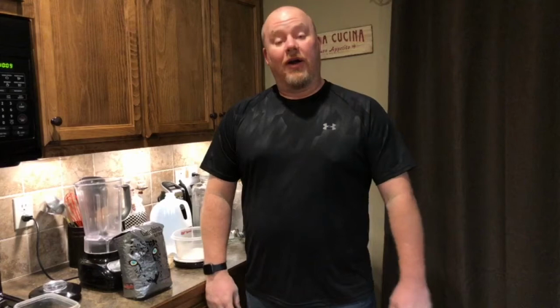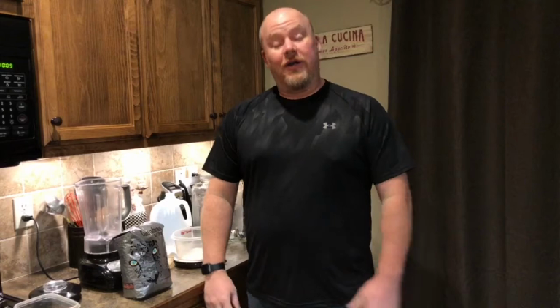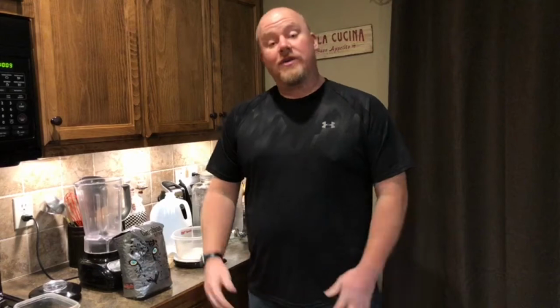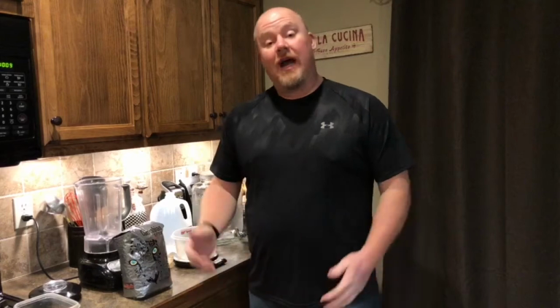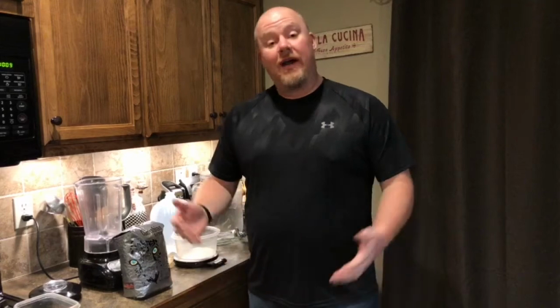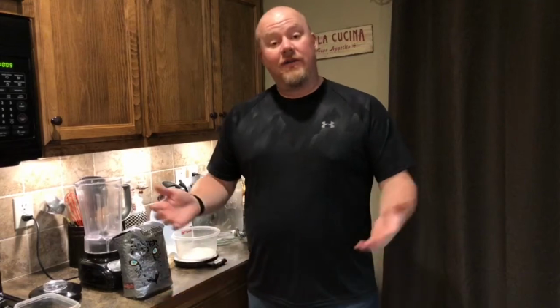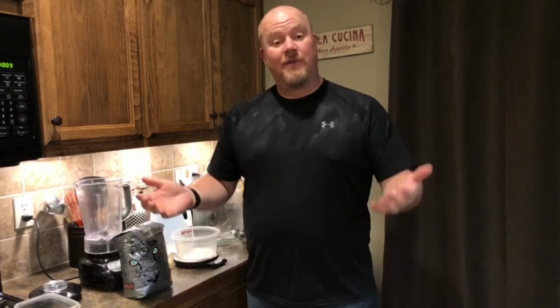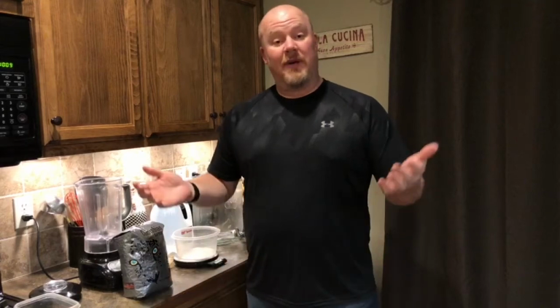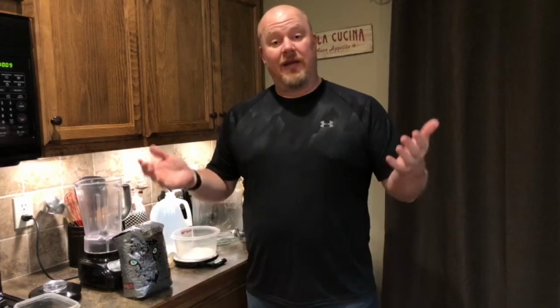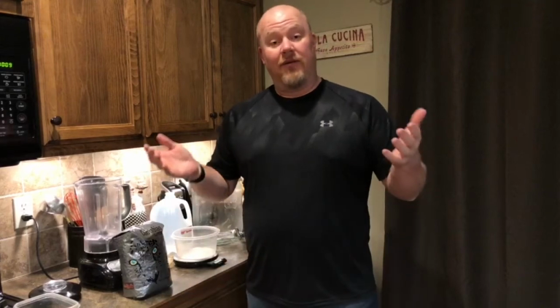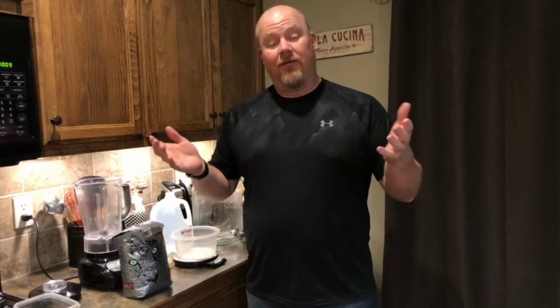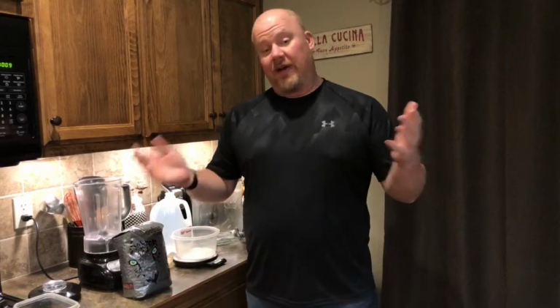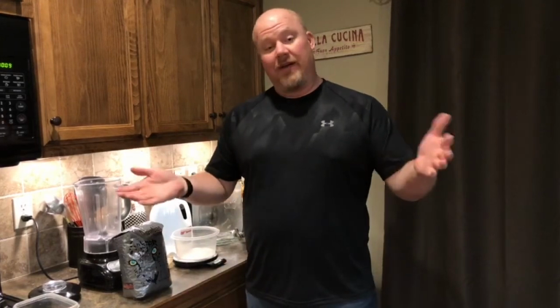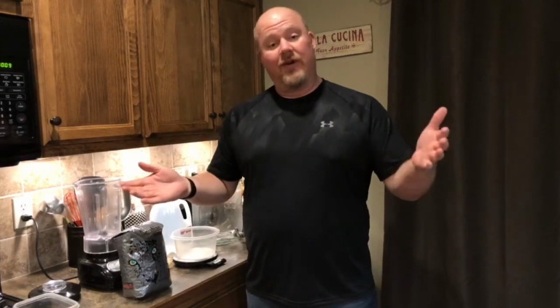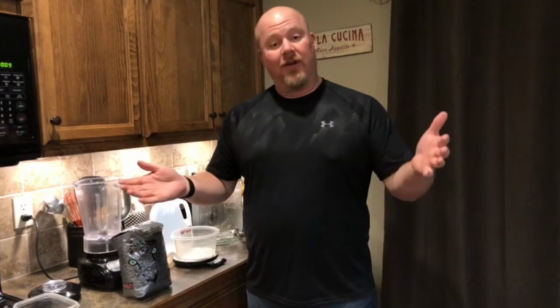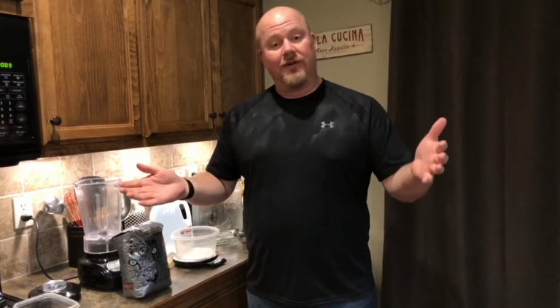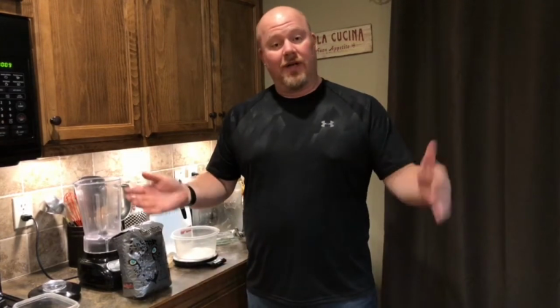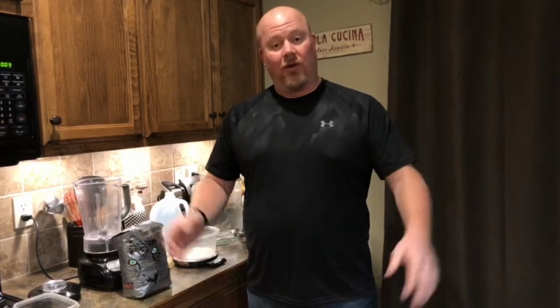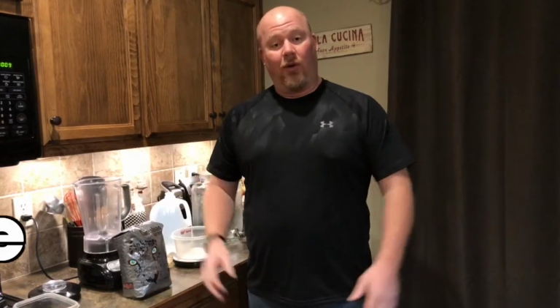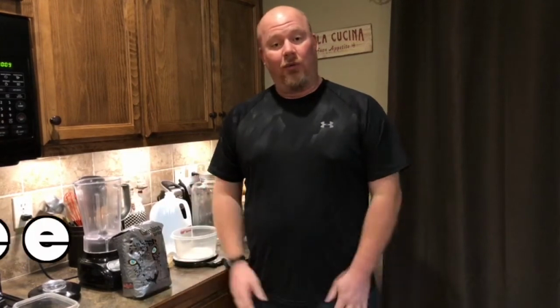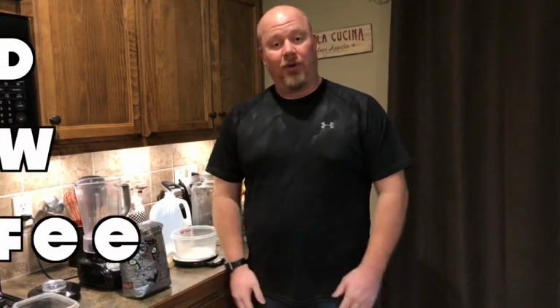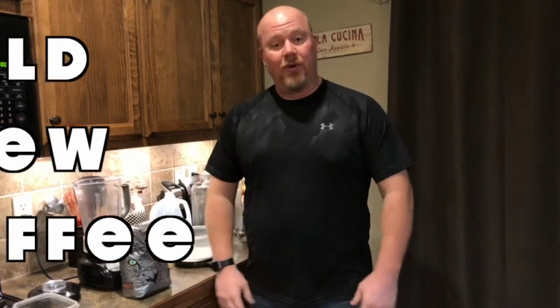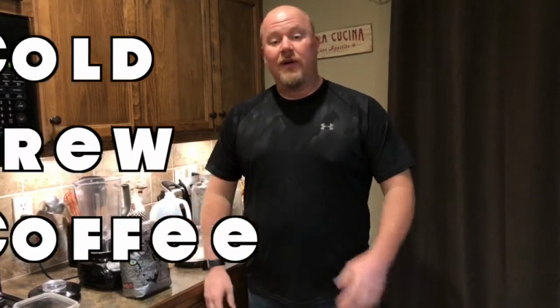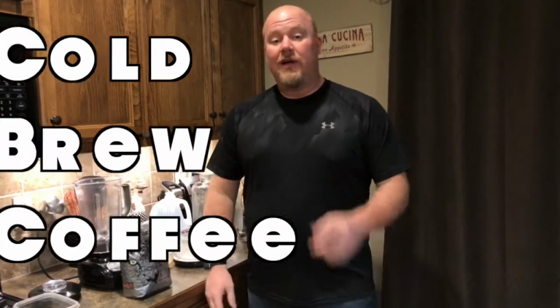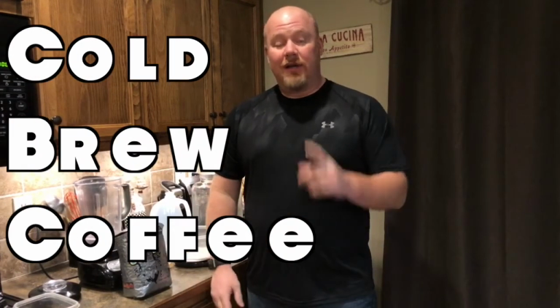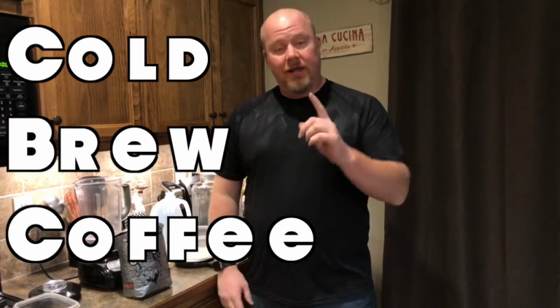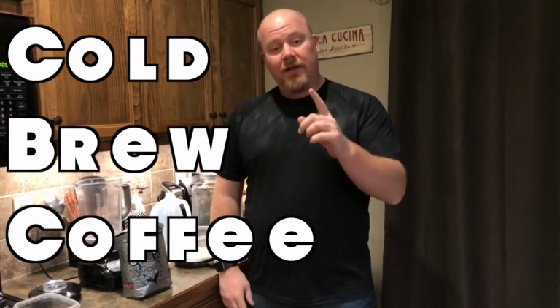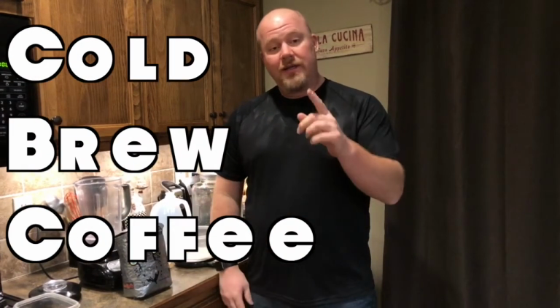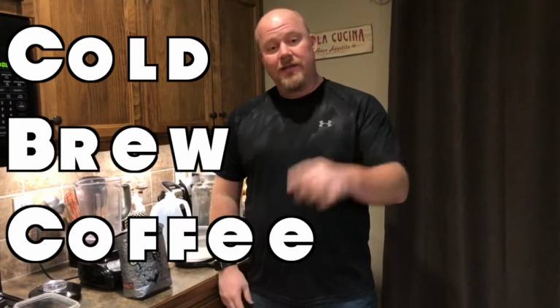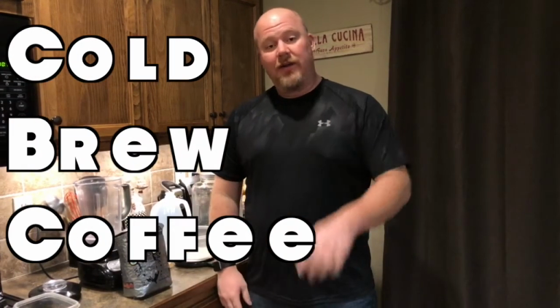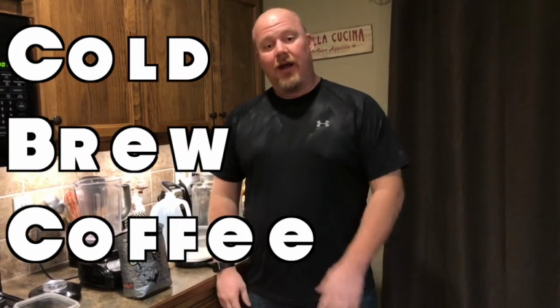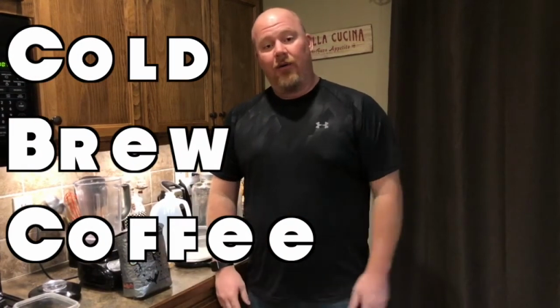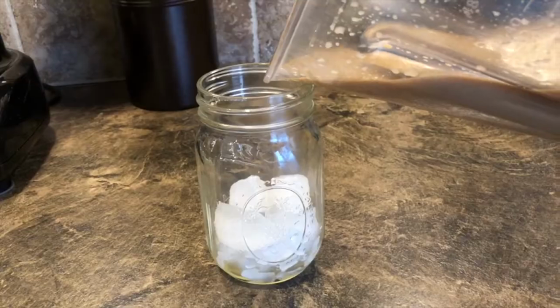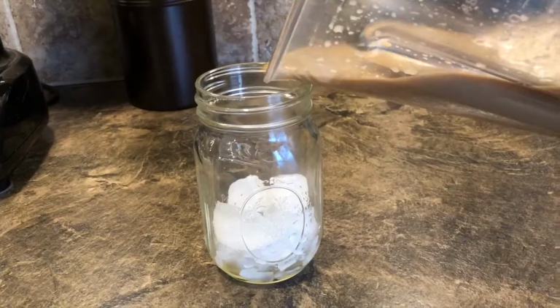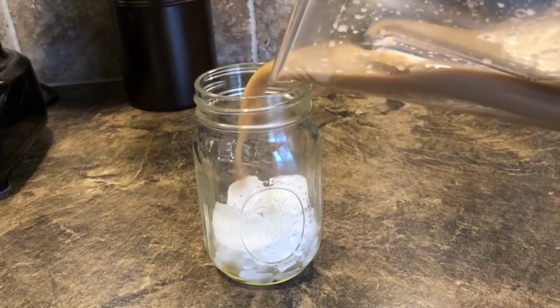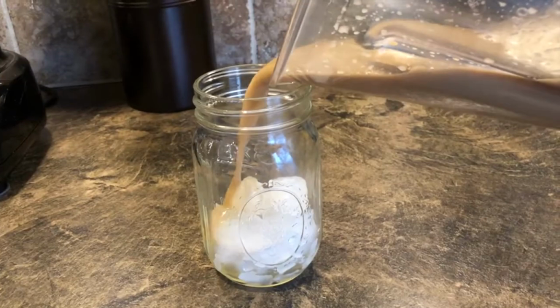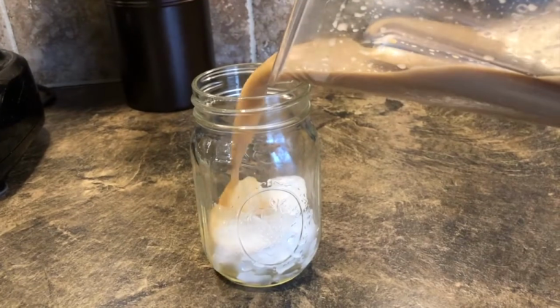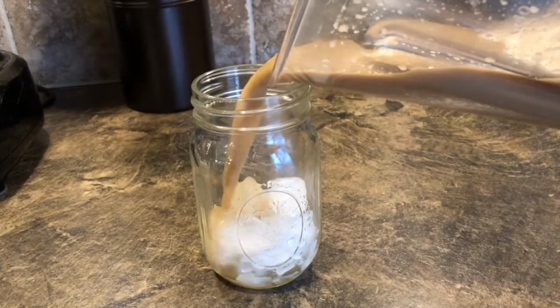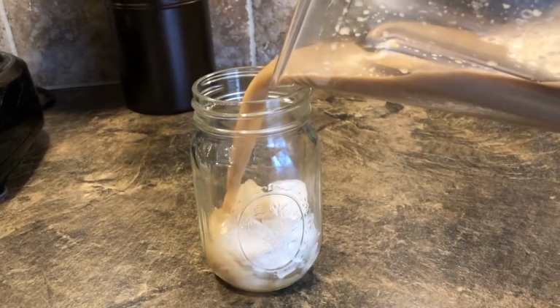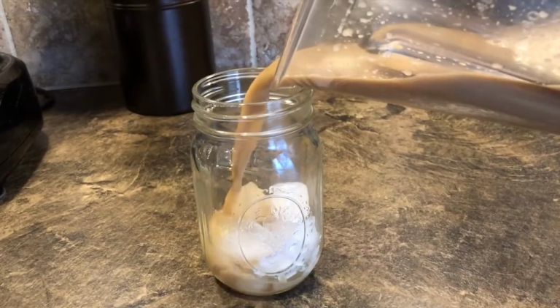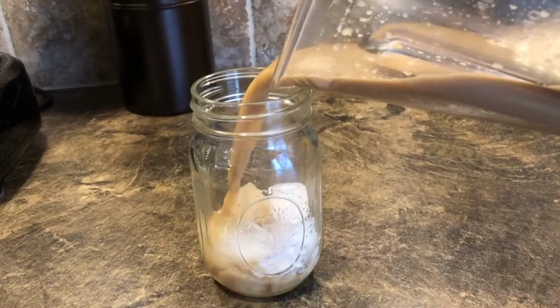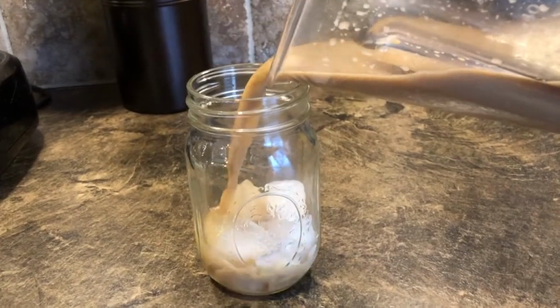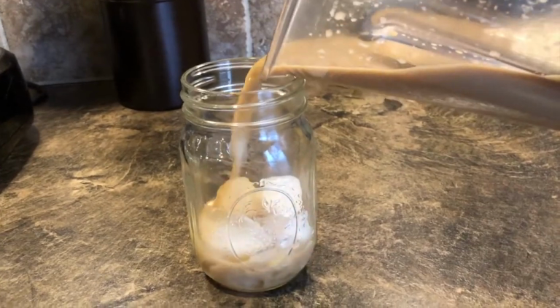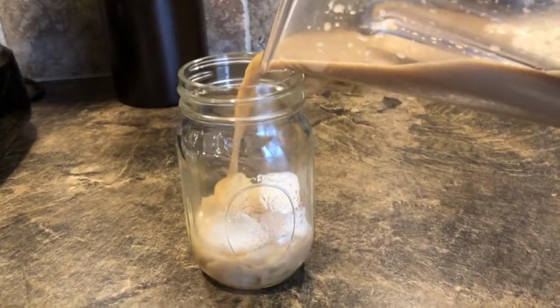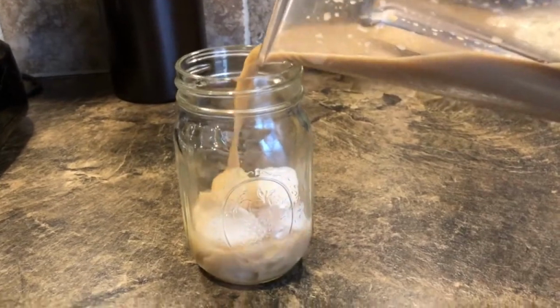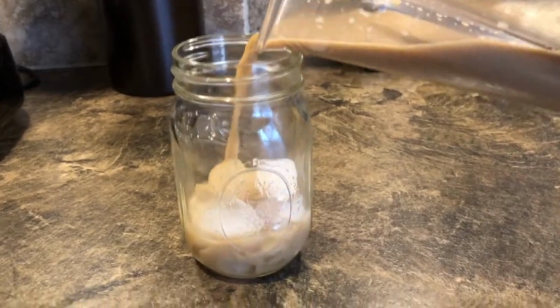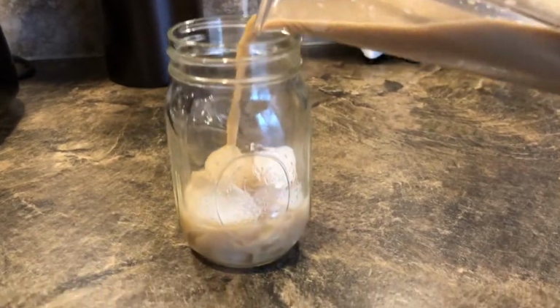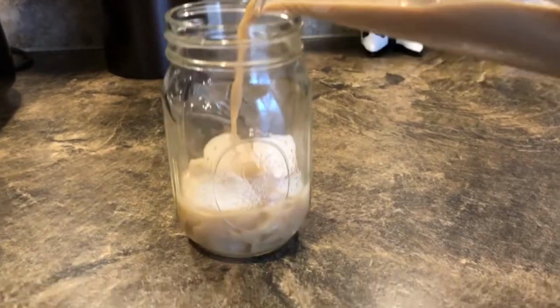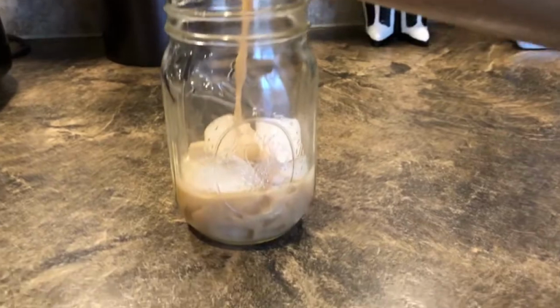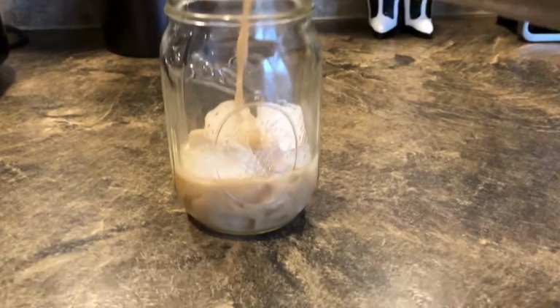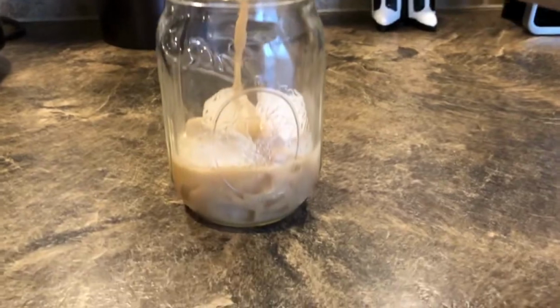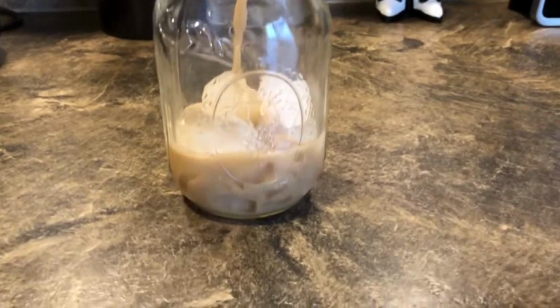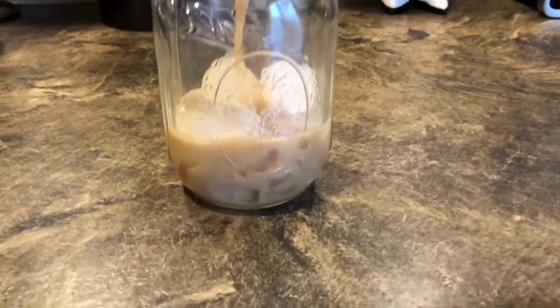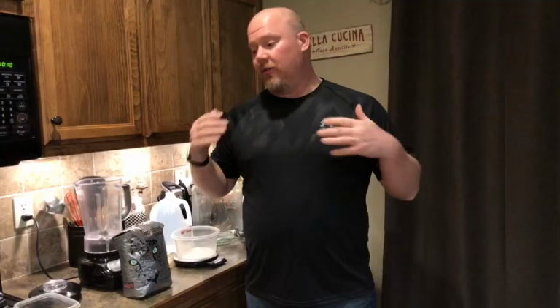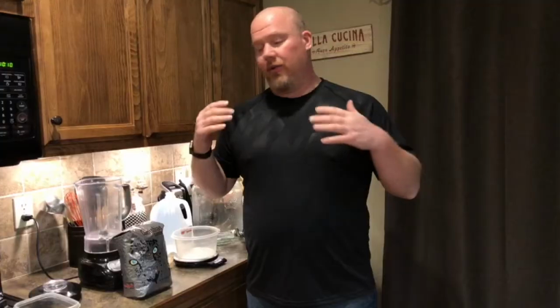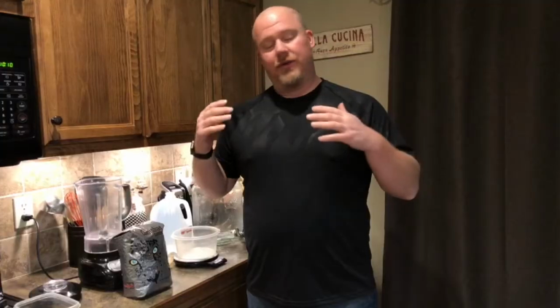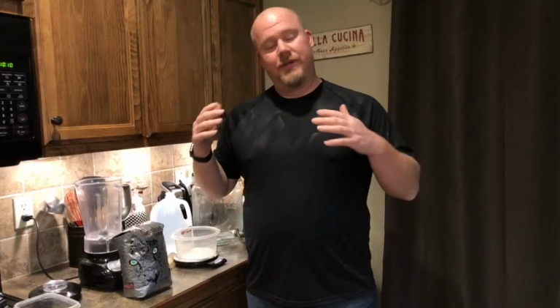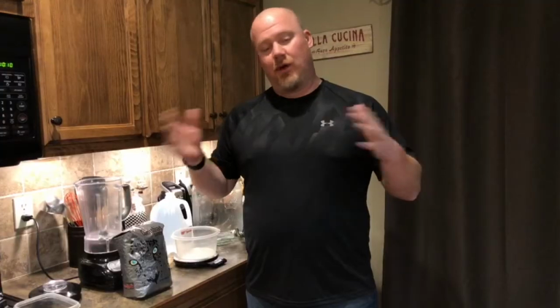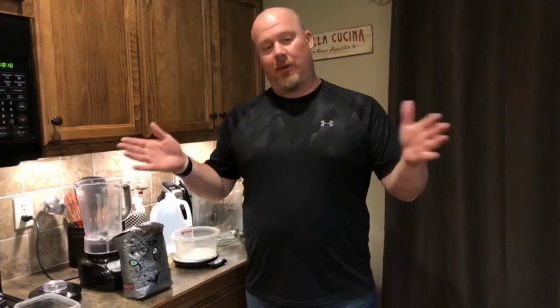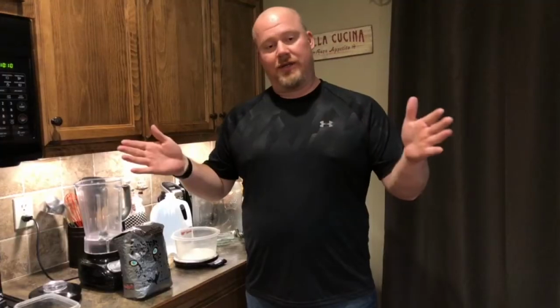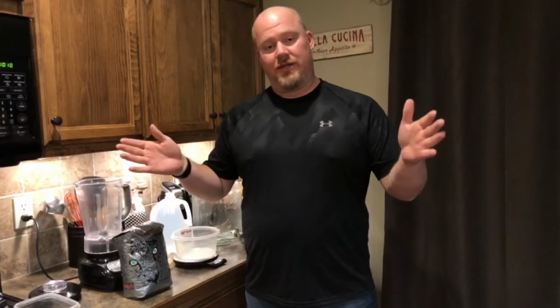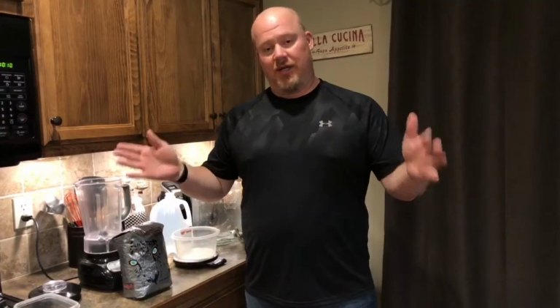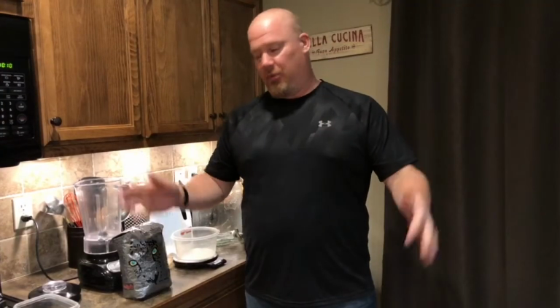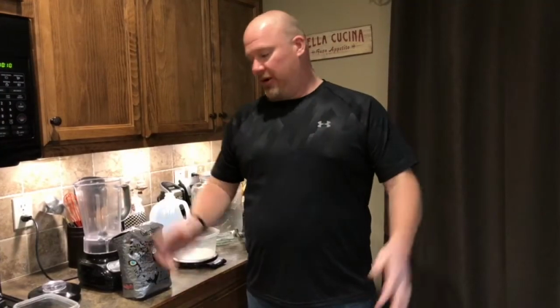Are you tired of spending five dollars on cold brew? Little did you know cold brew is easy to make at home for so much cheaper.